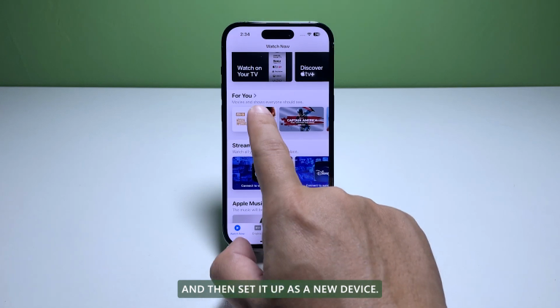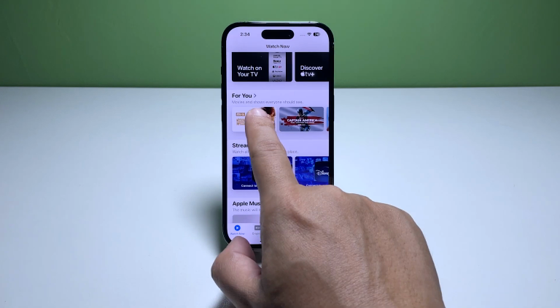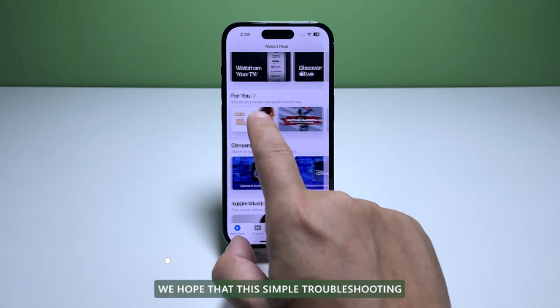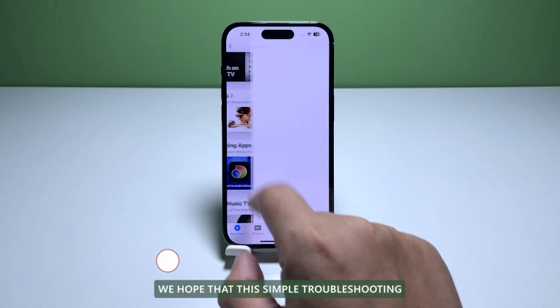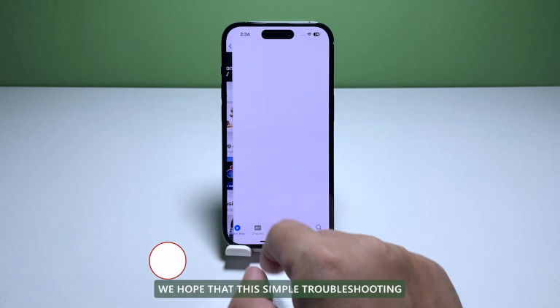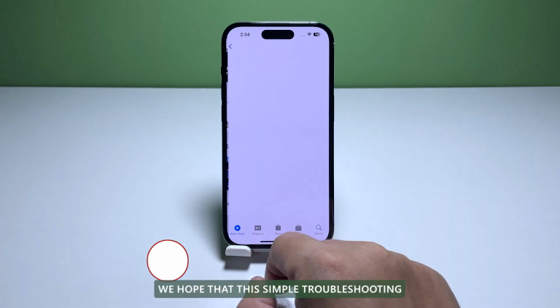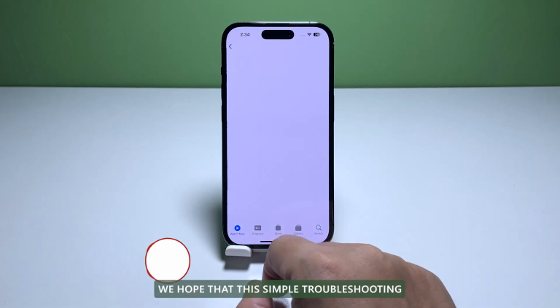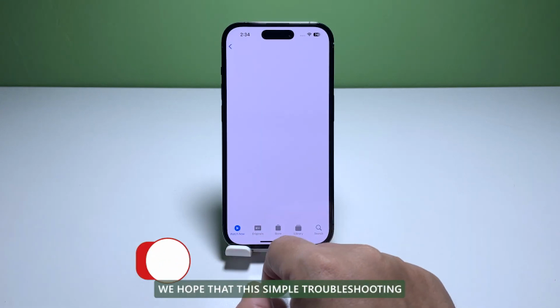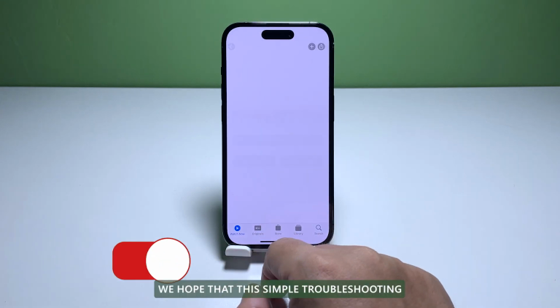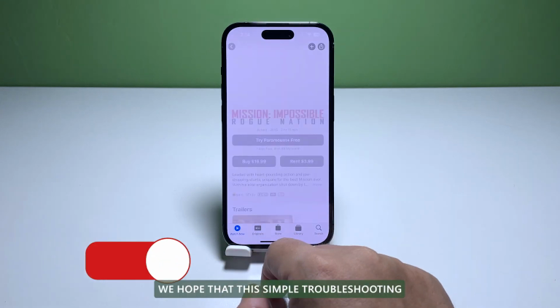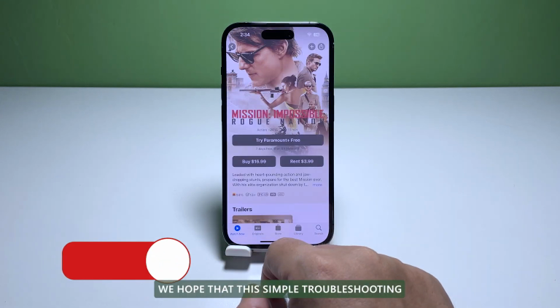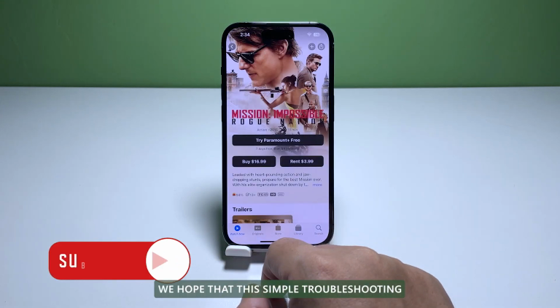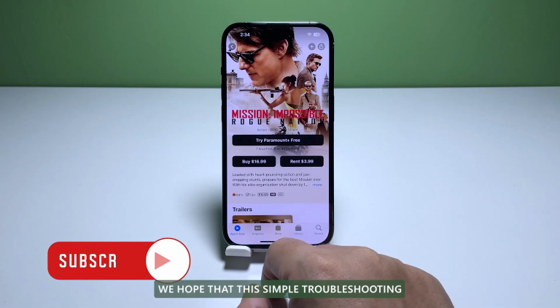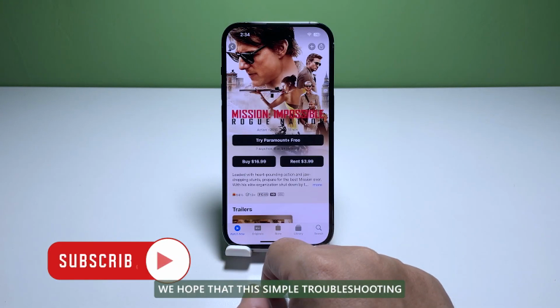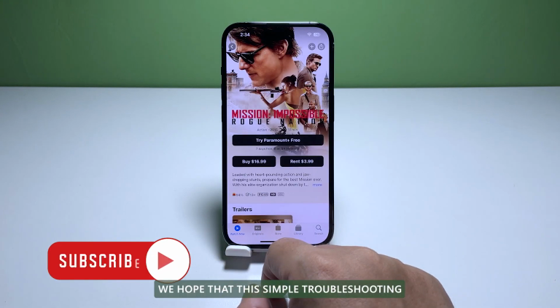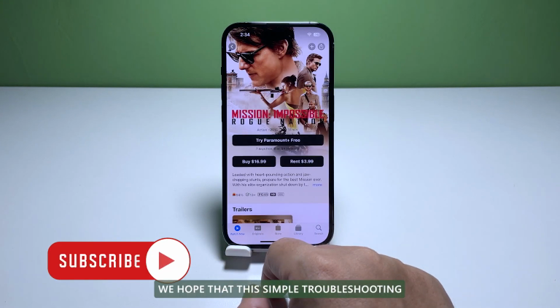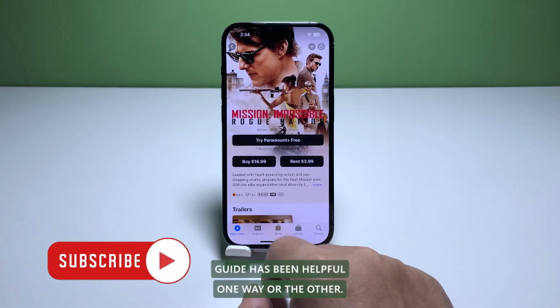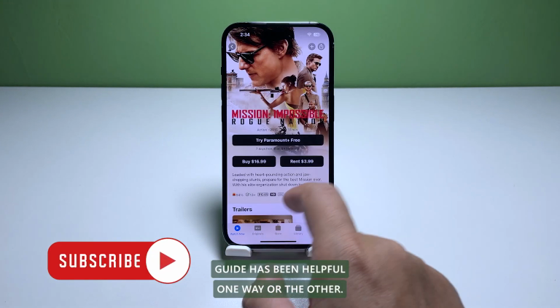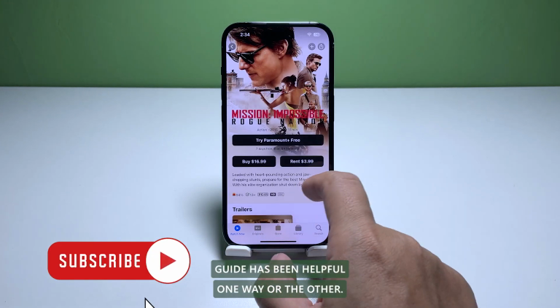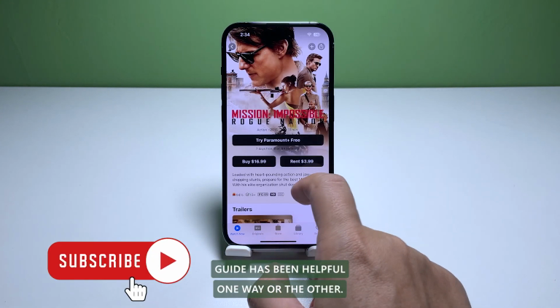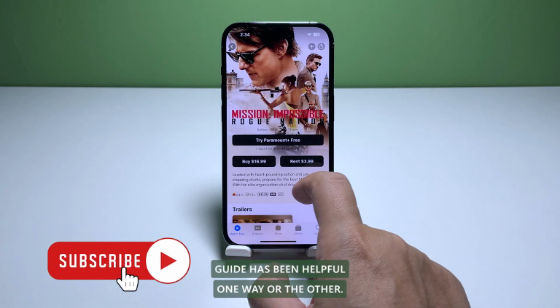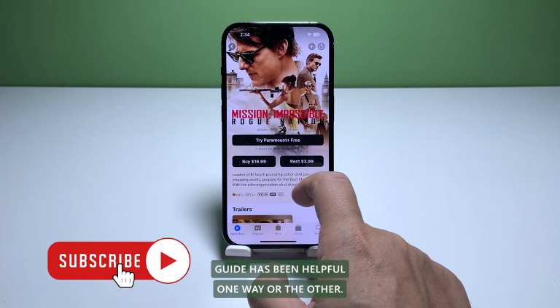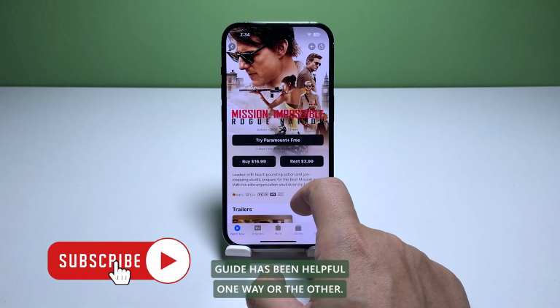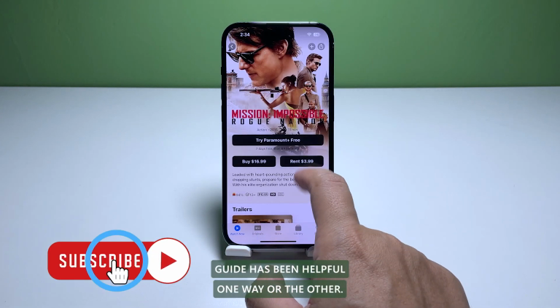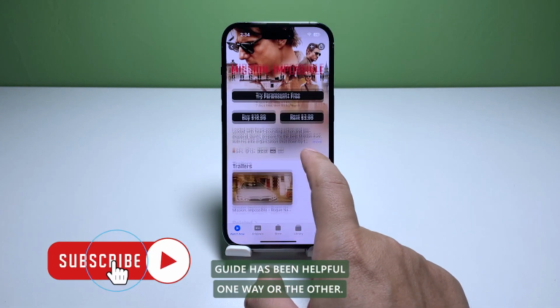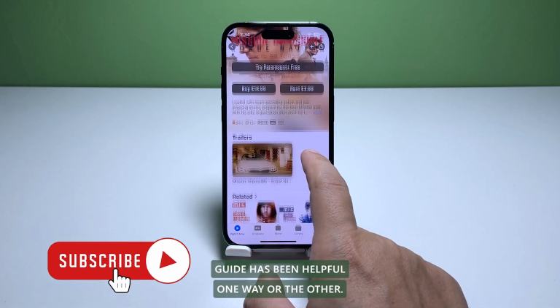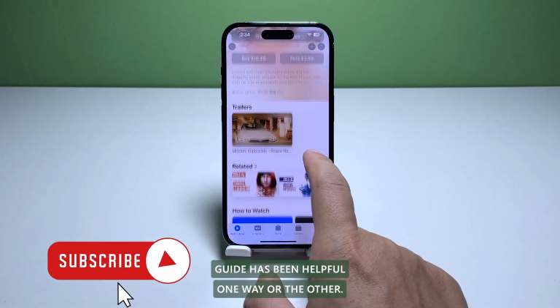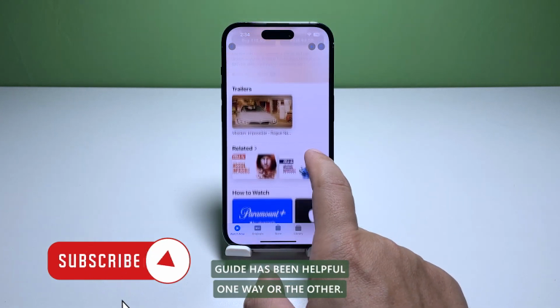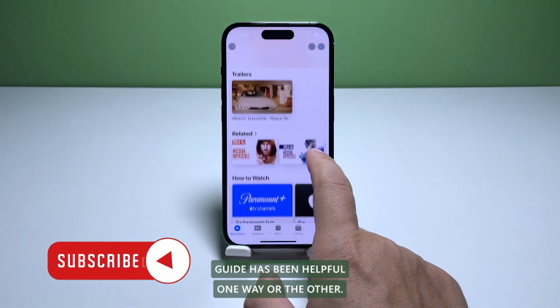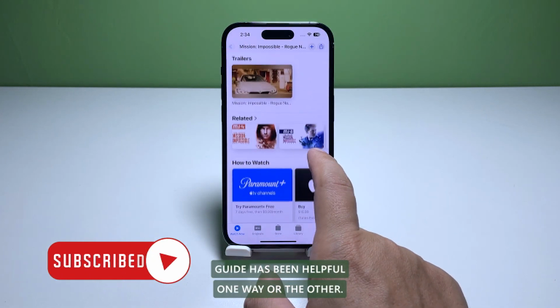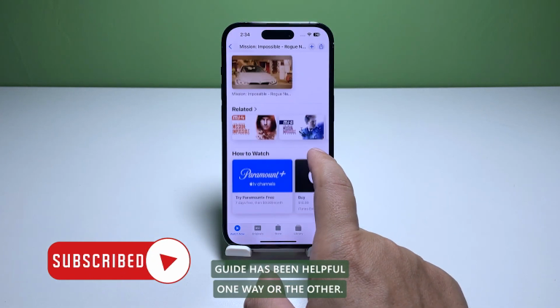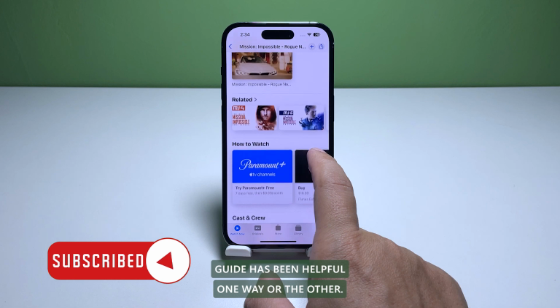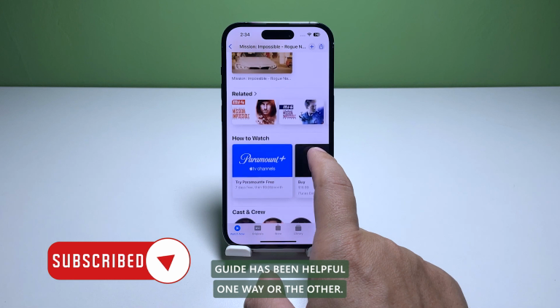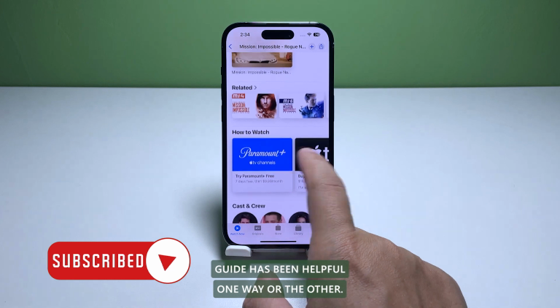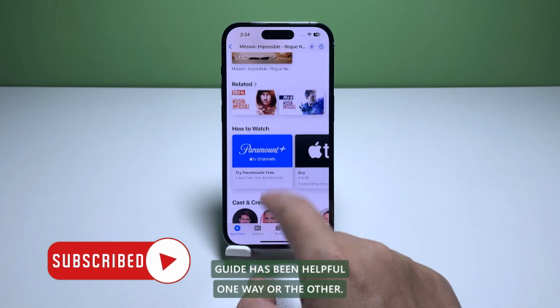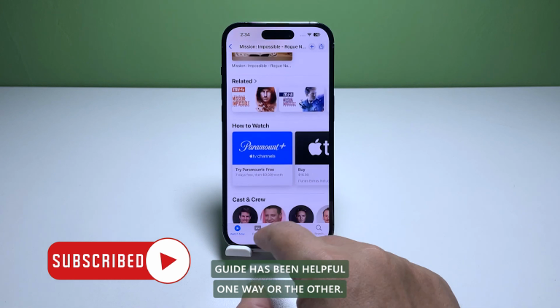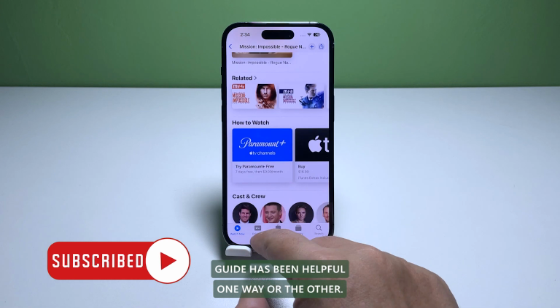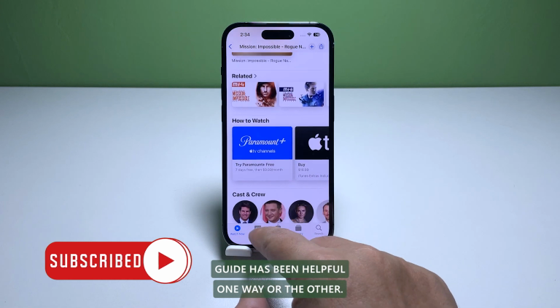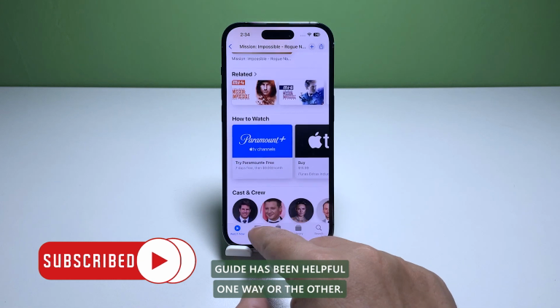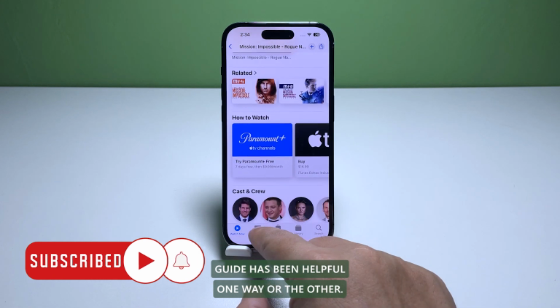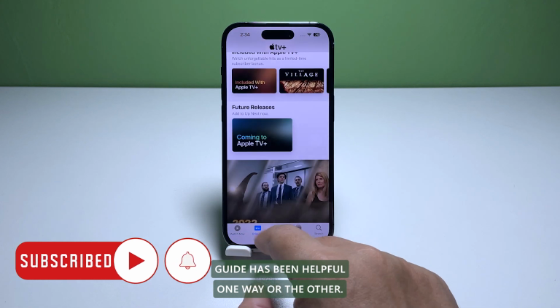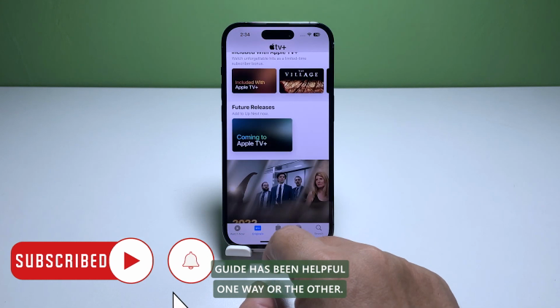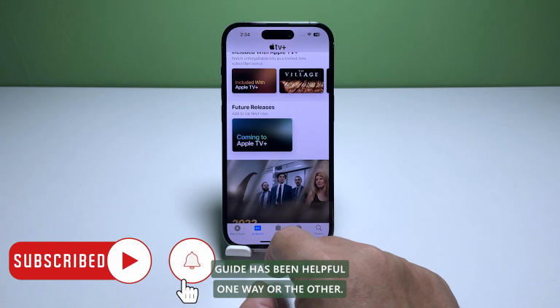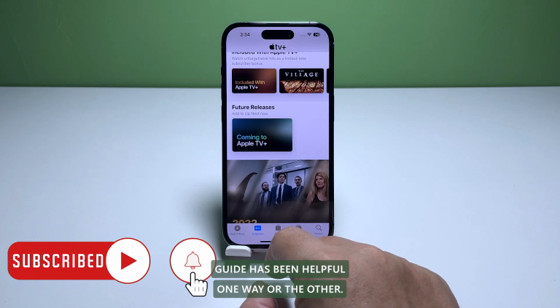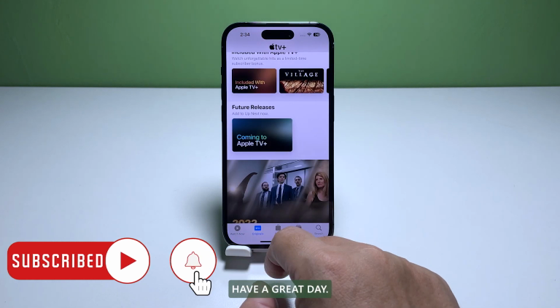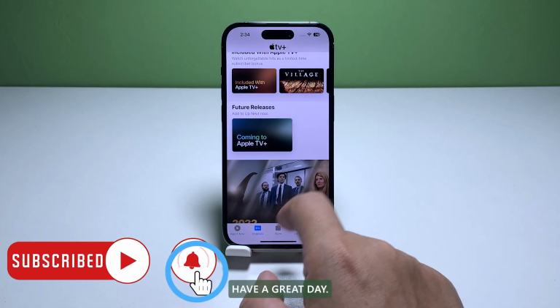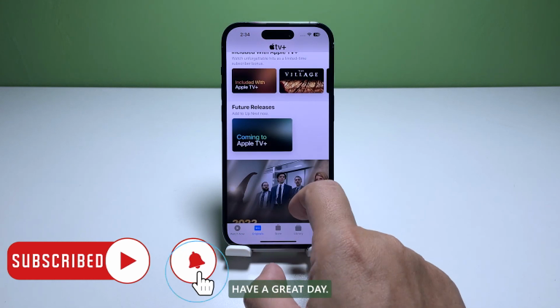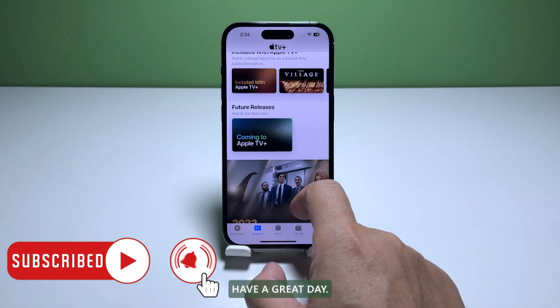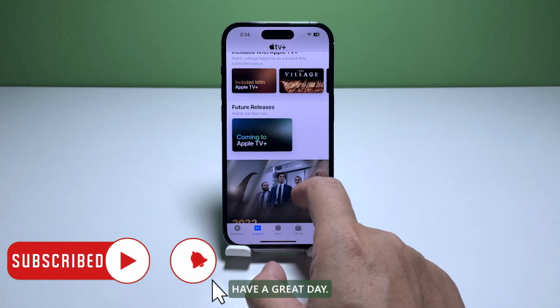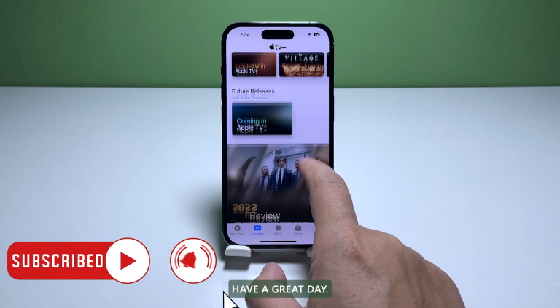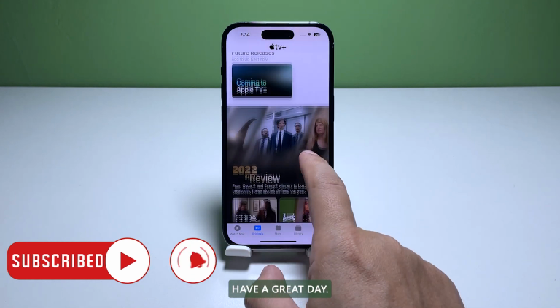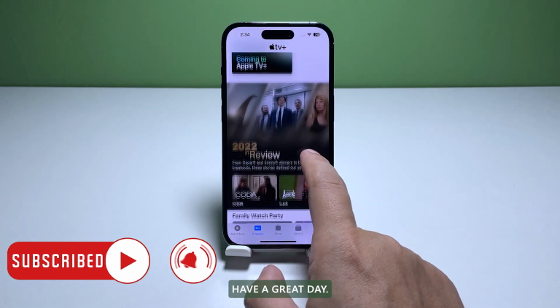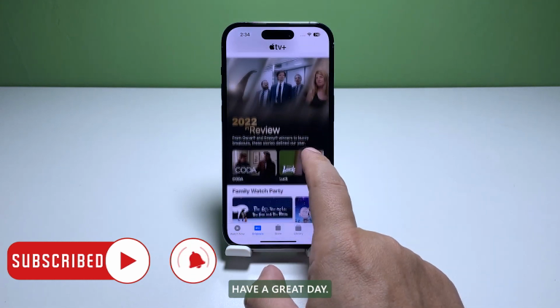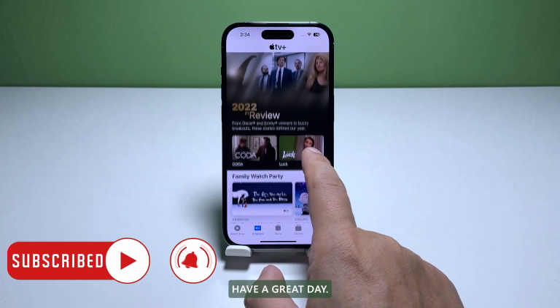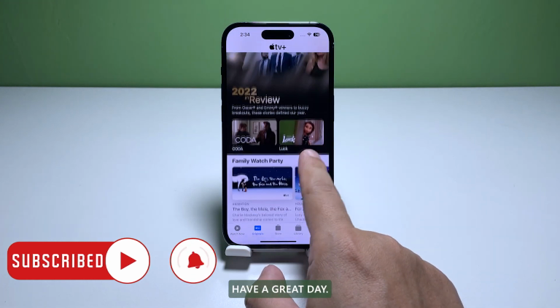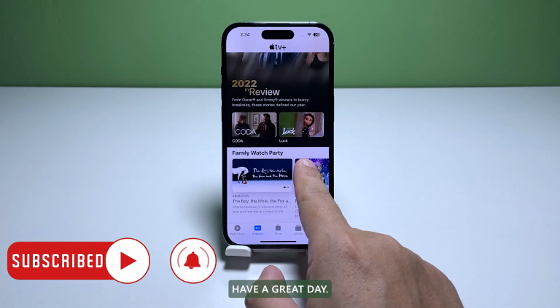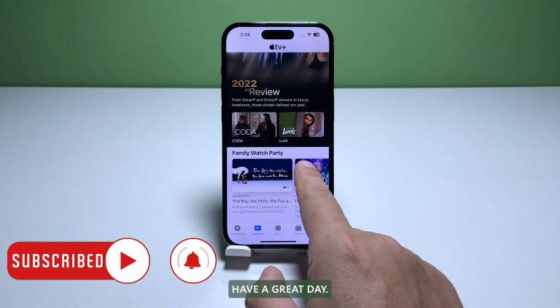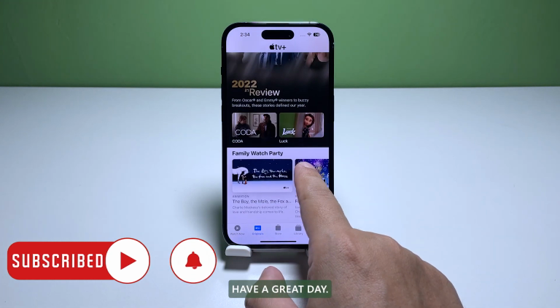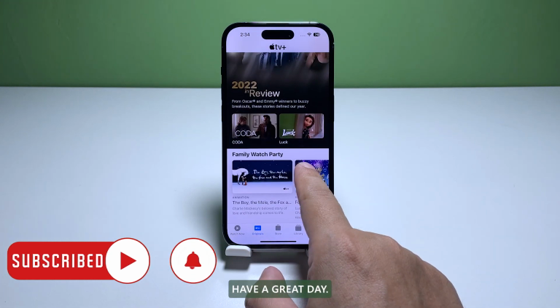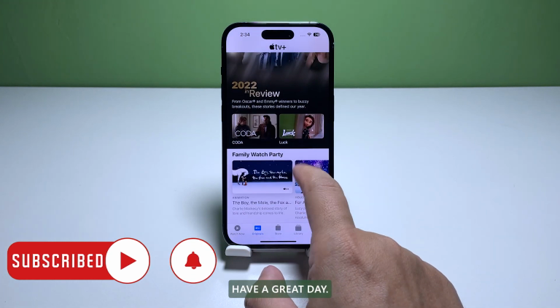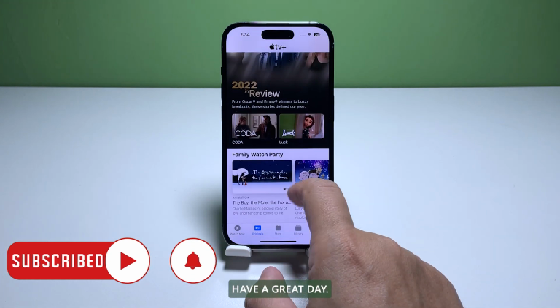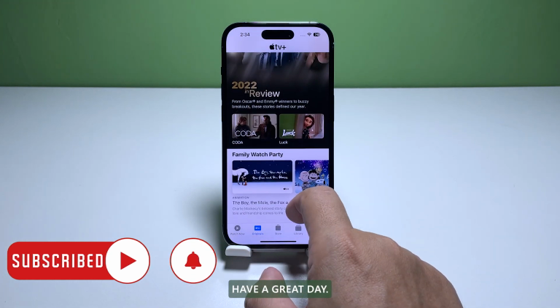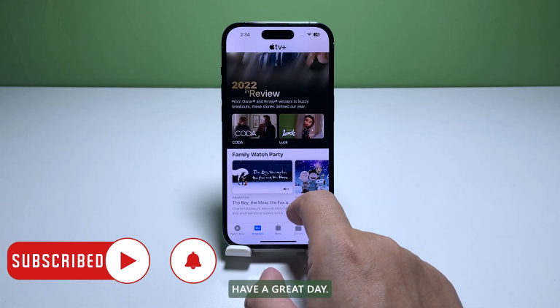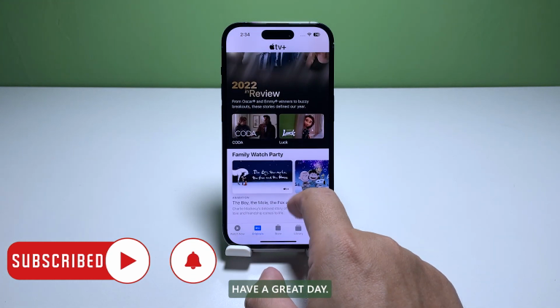We hope that this simple troubleshooting guide has been helpful one way or the other. Have a great day.